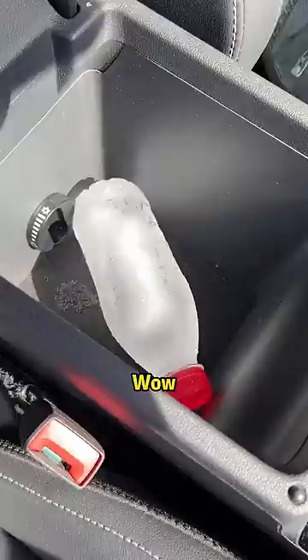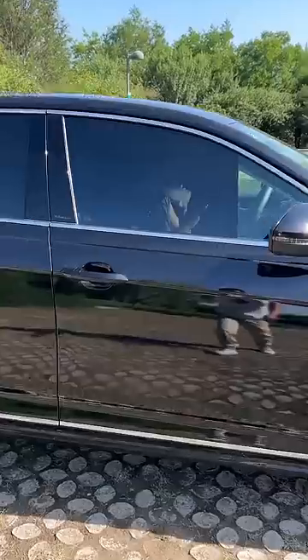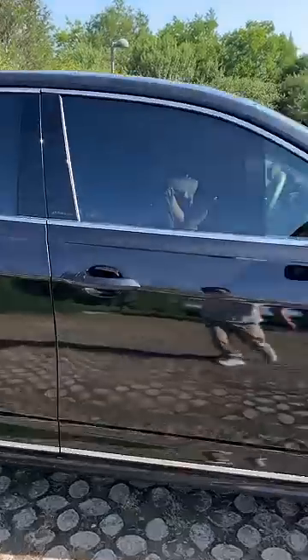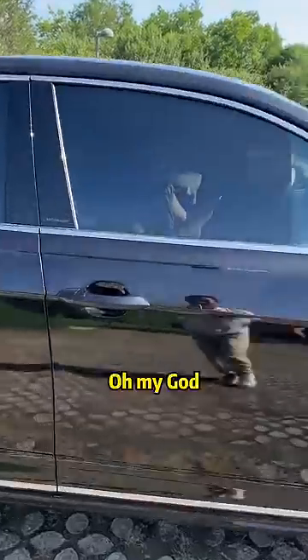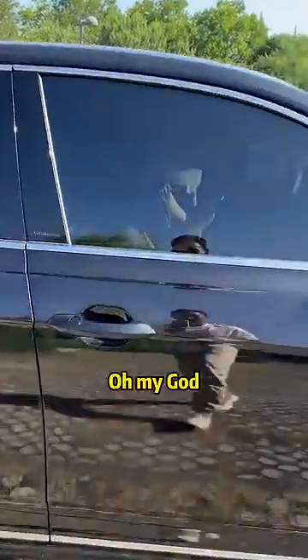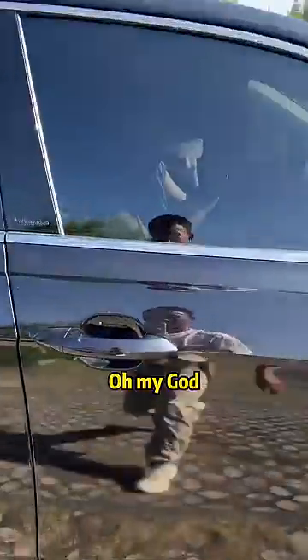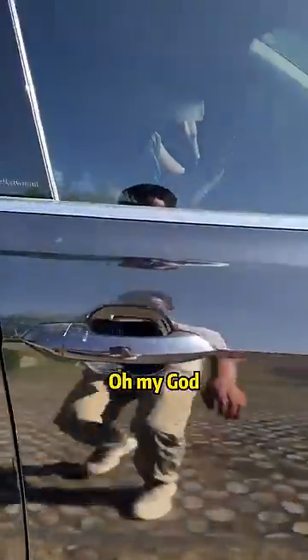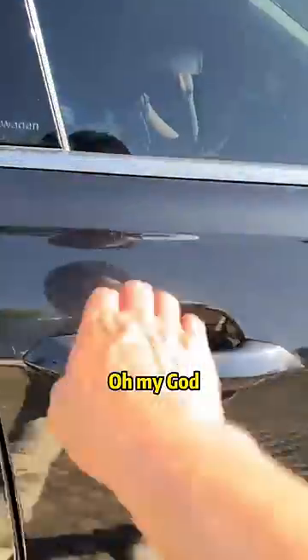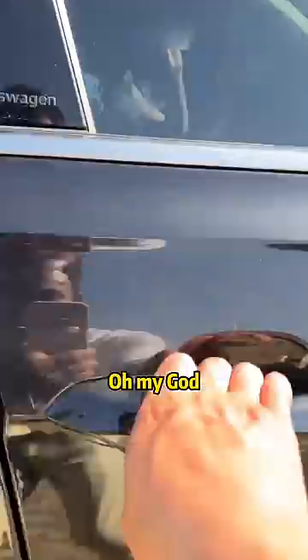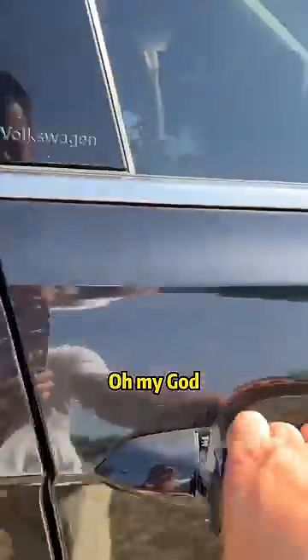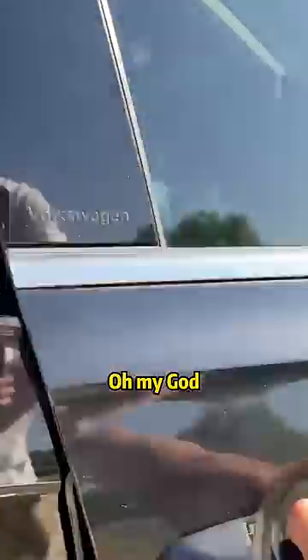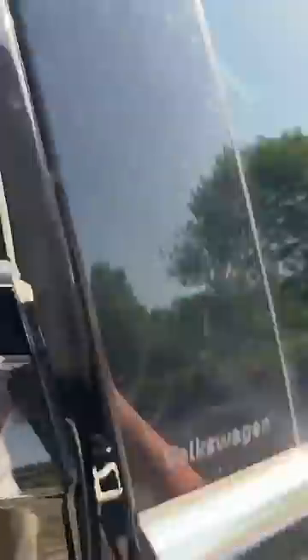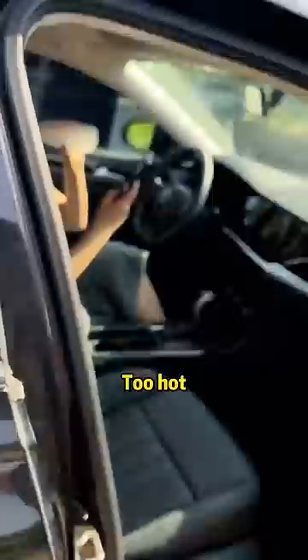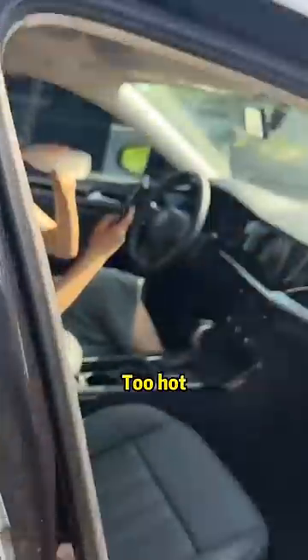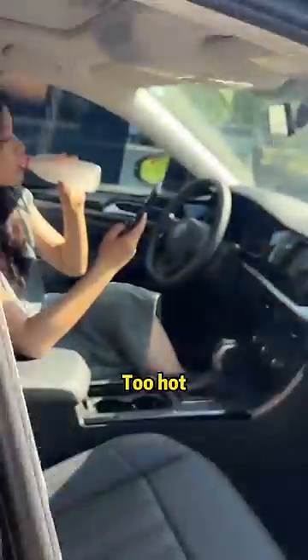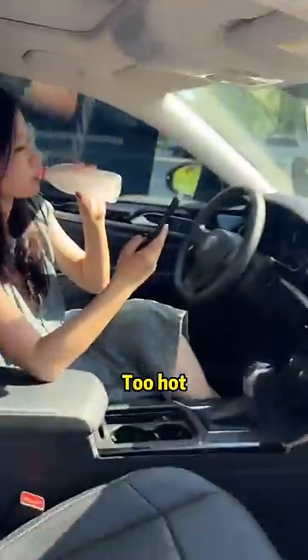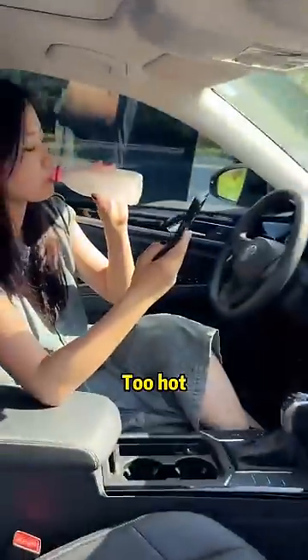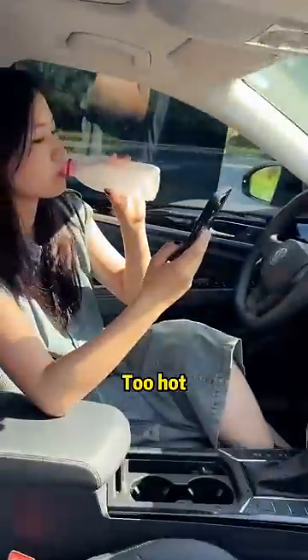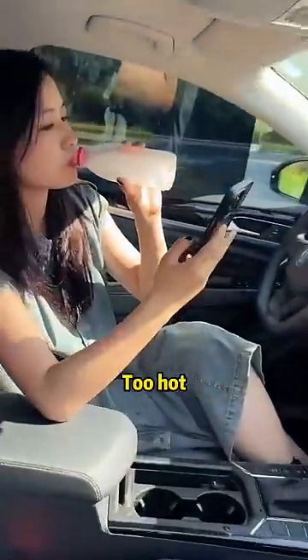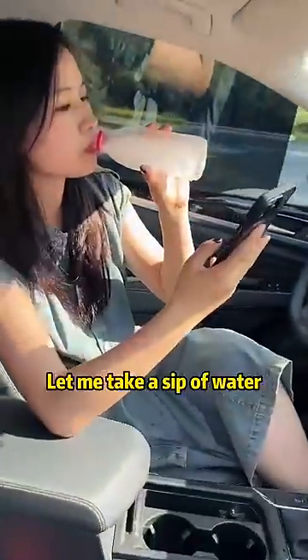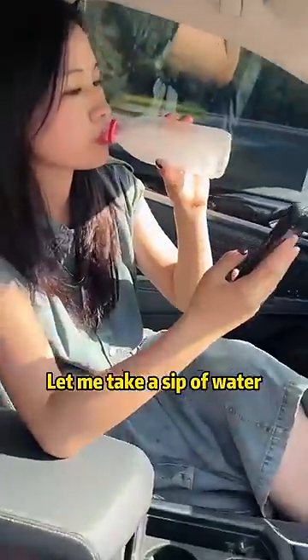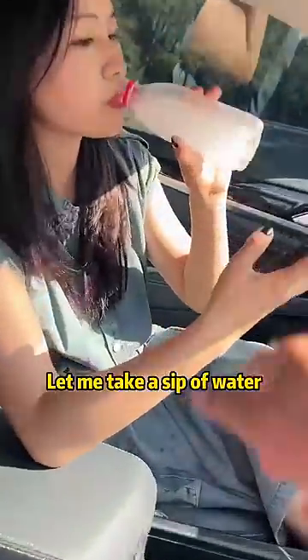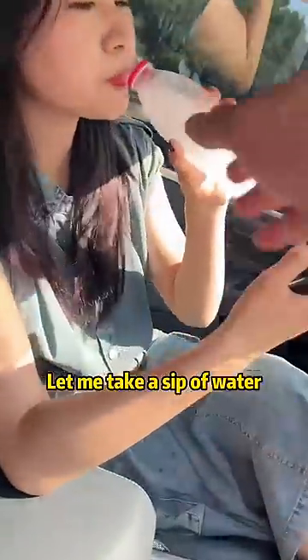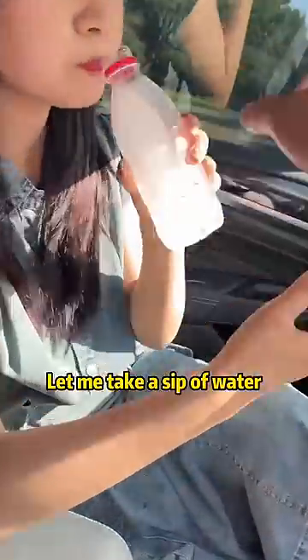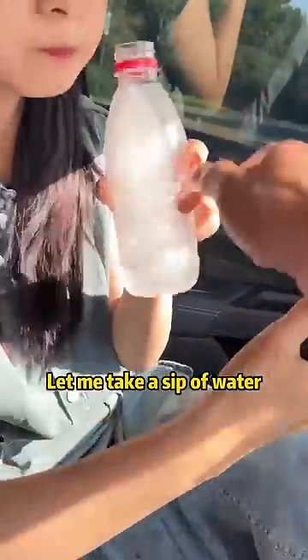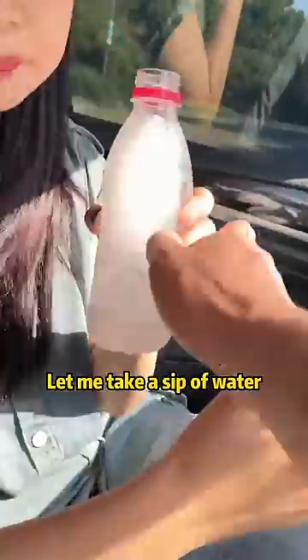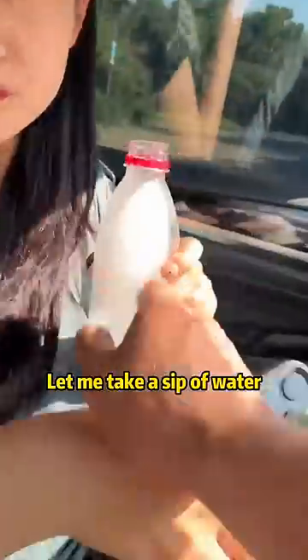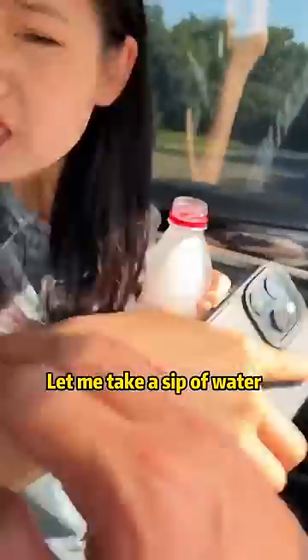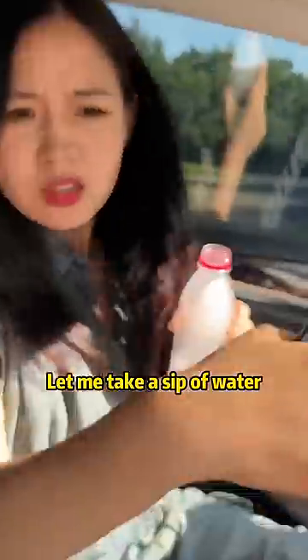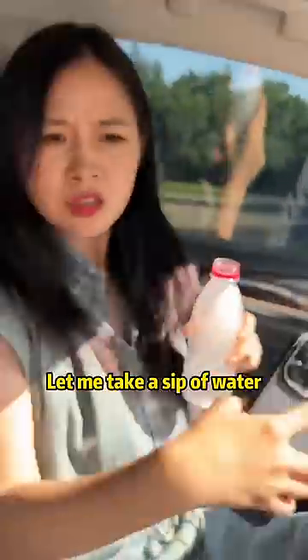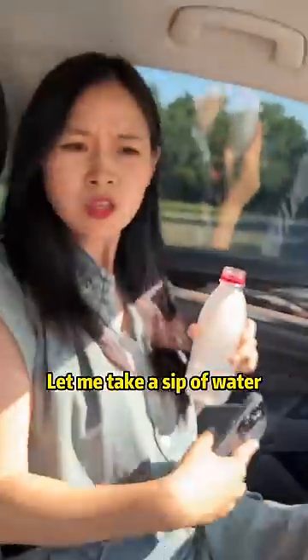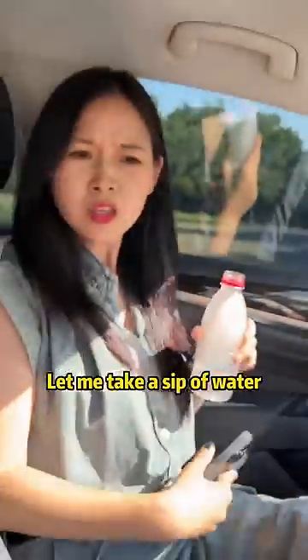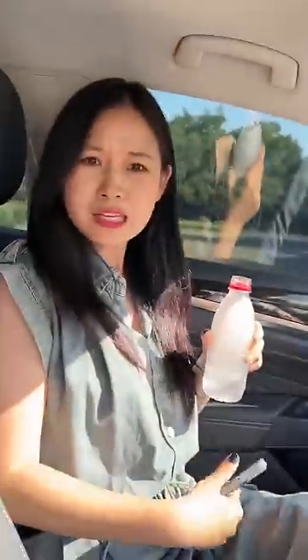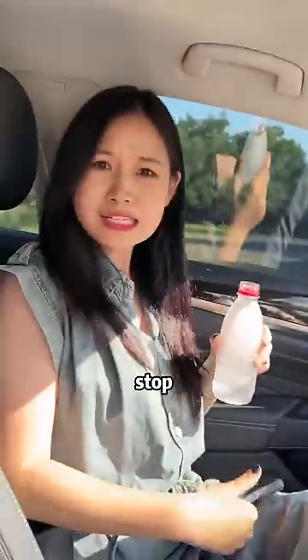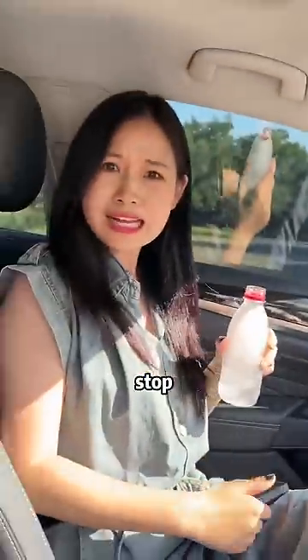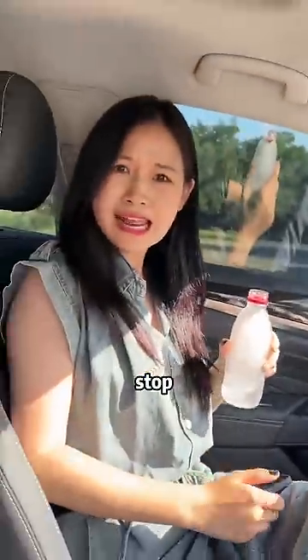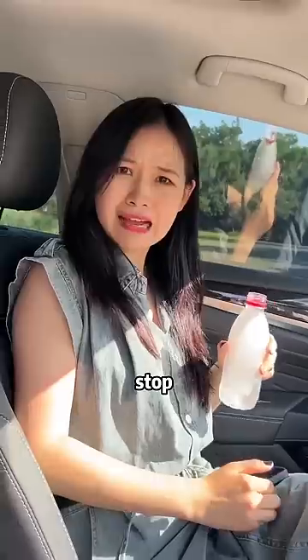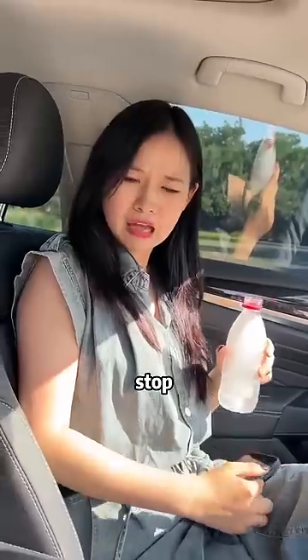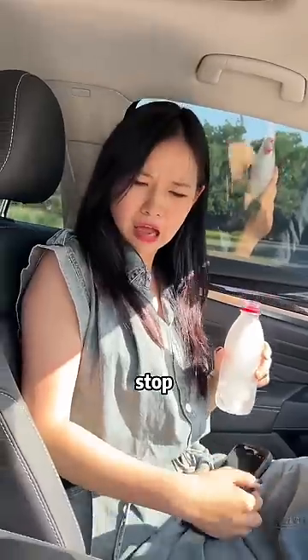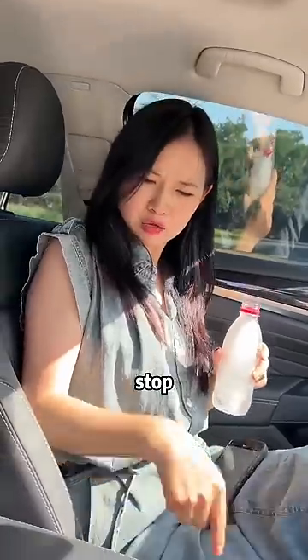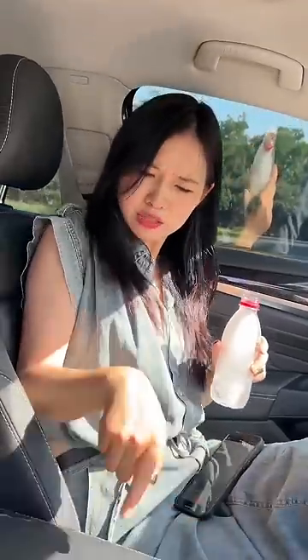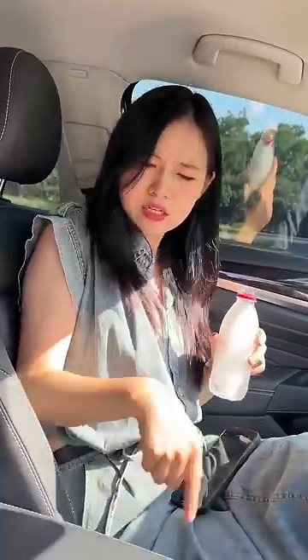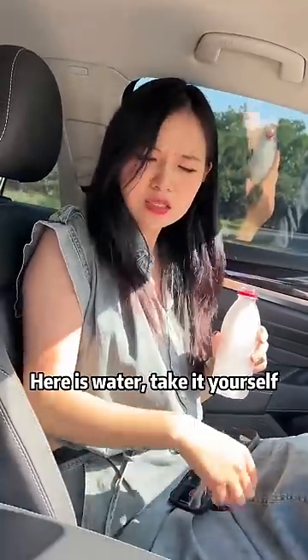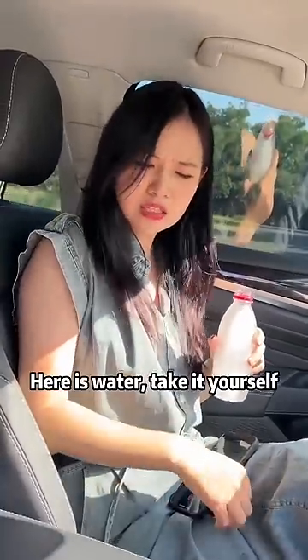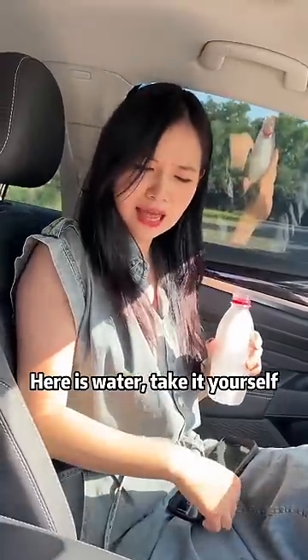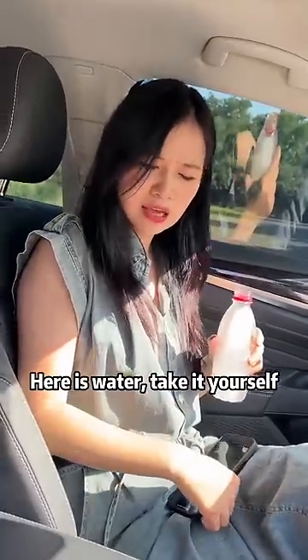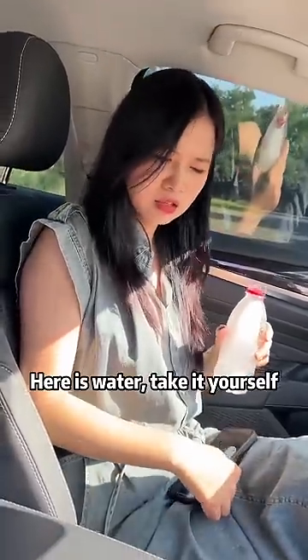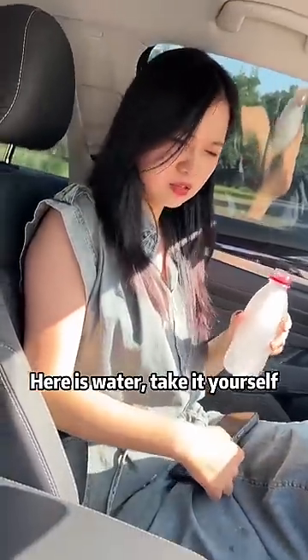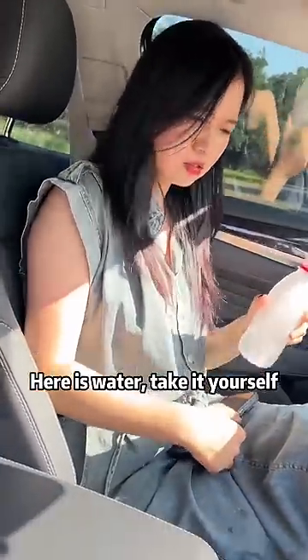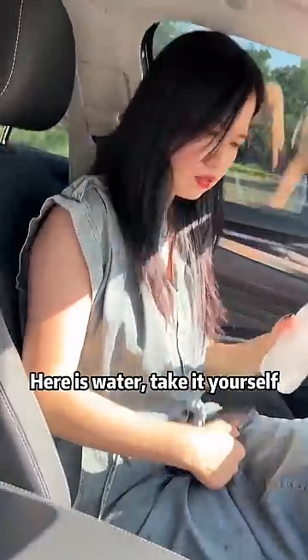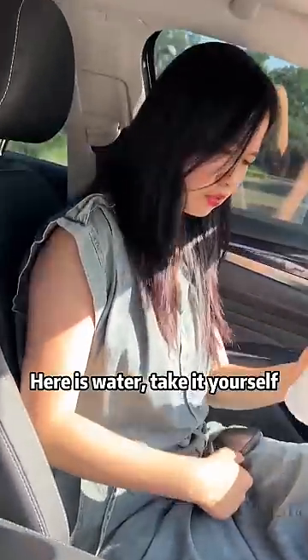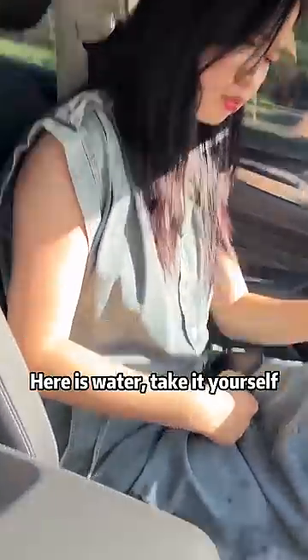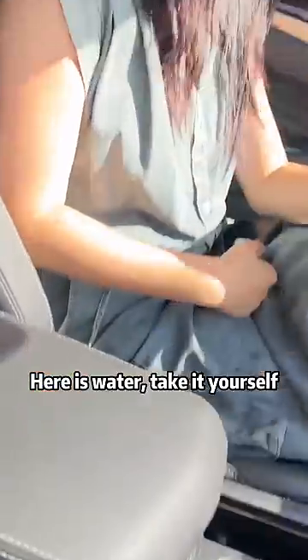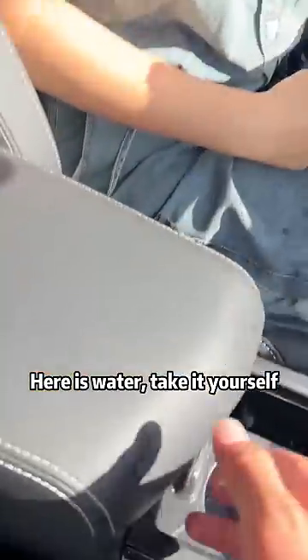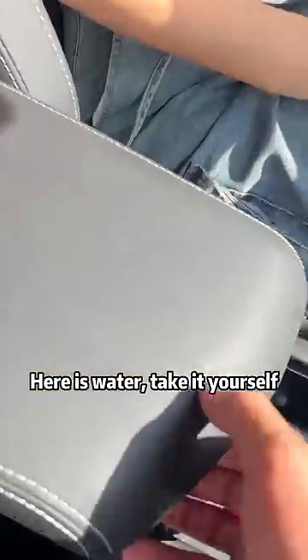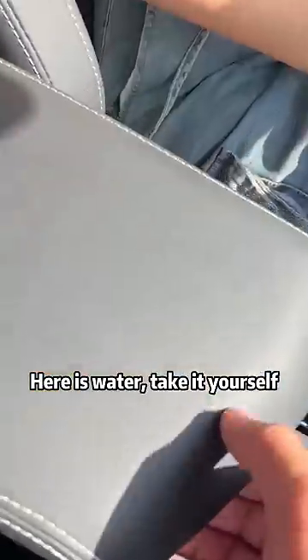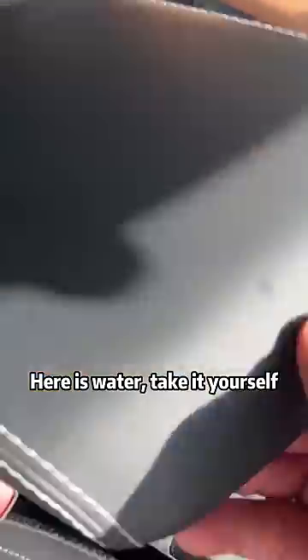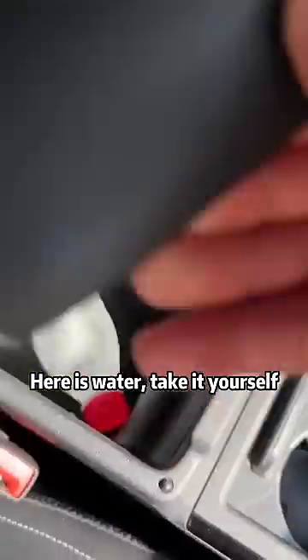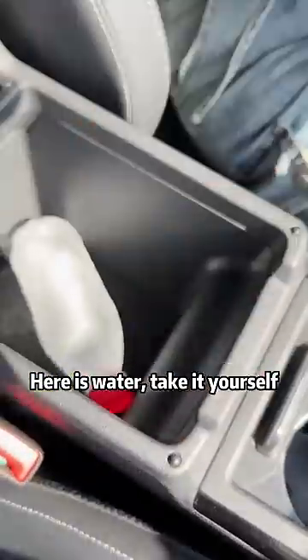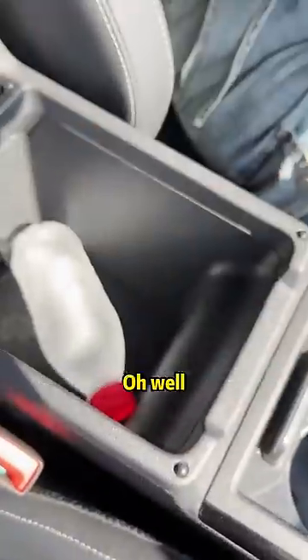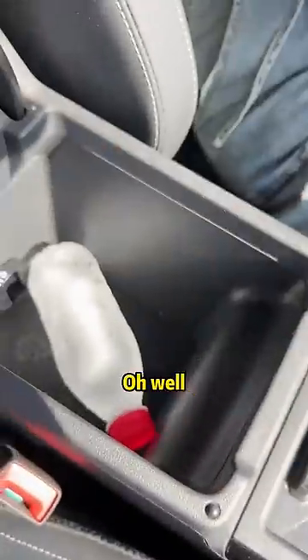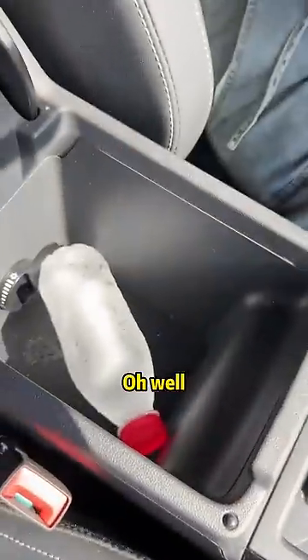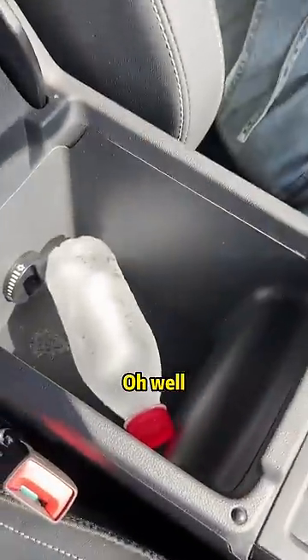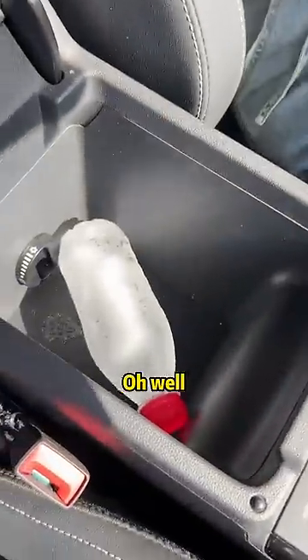Oh my god, it's too hot! Let me take a sip of water! Stop! Here is water, take it yourself! Oh well!